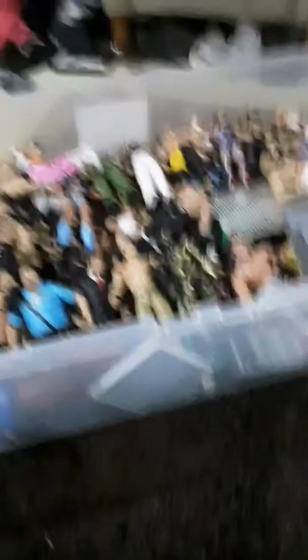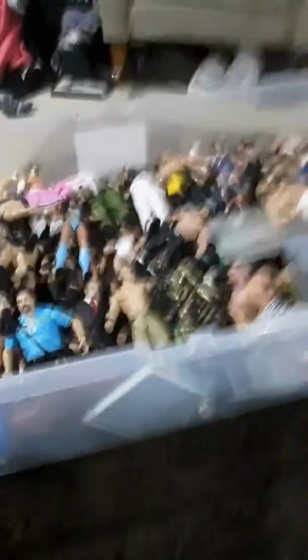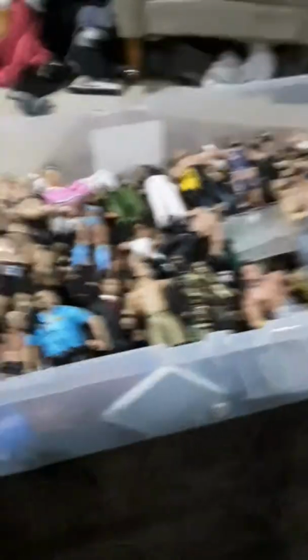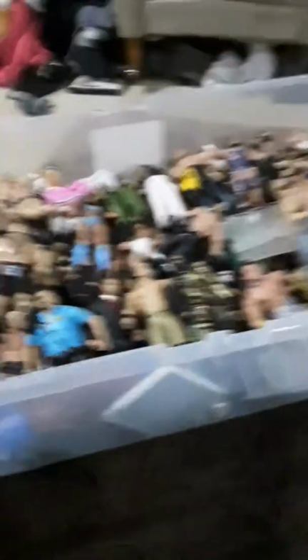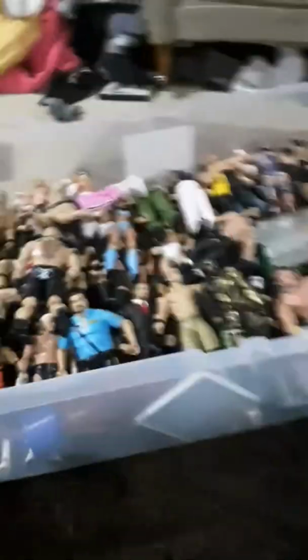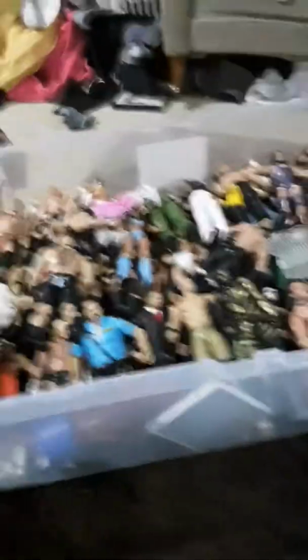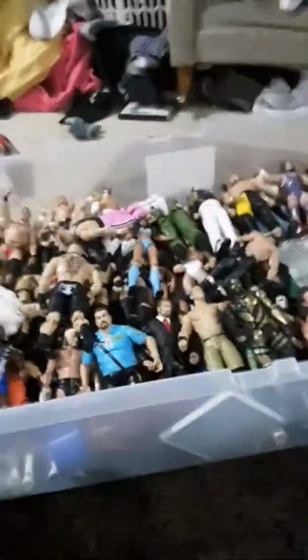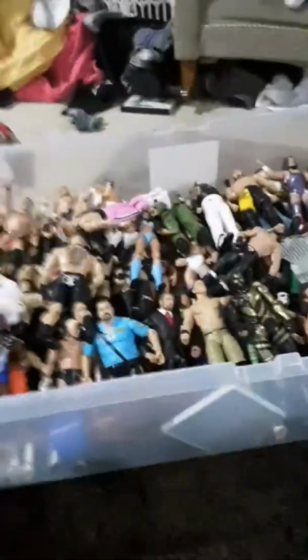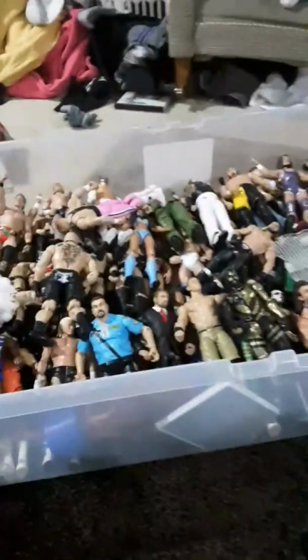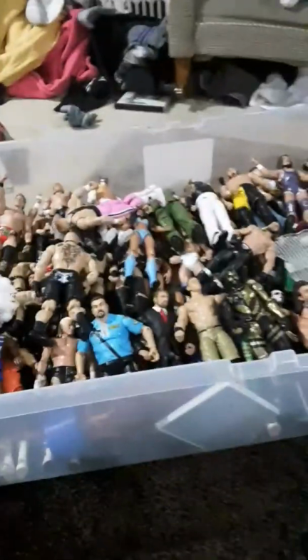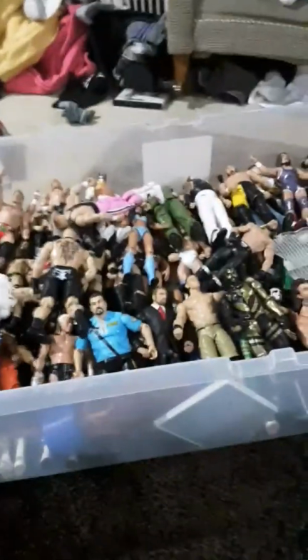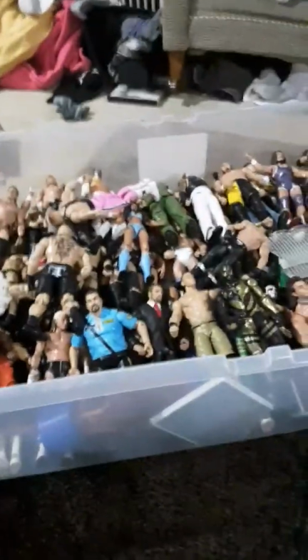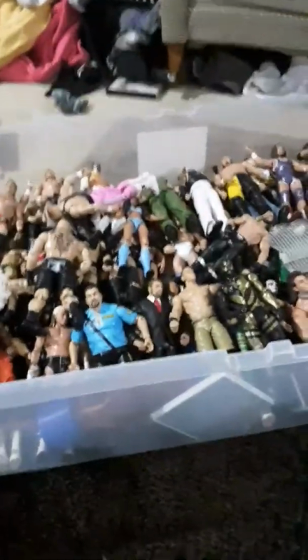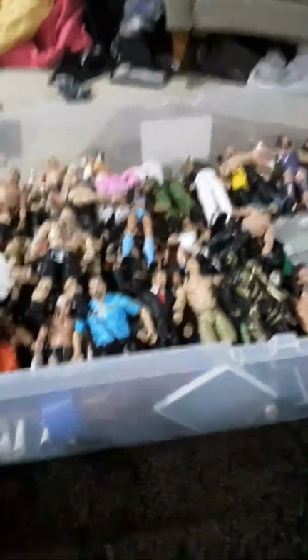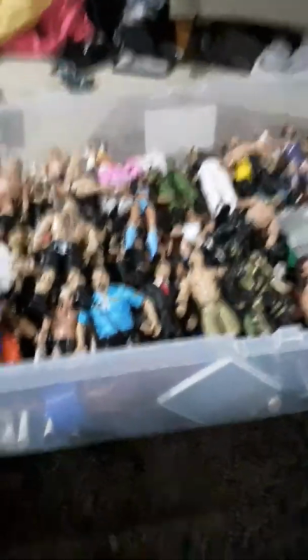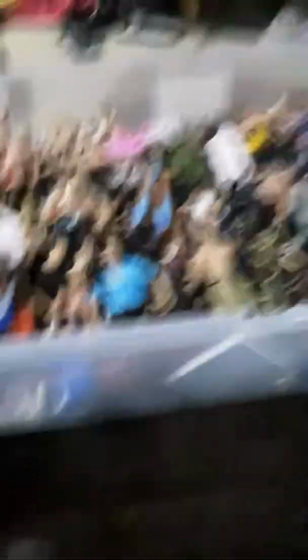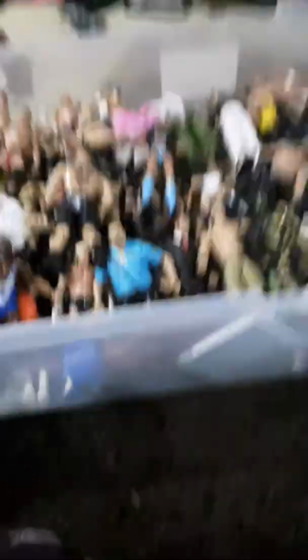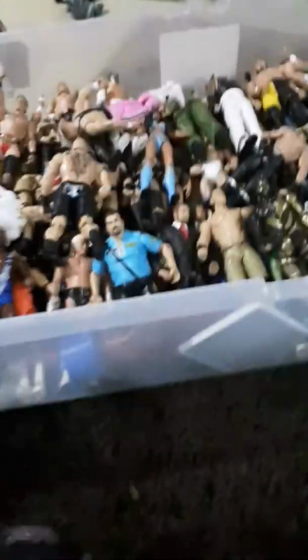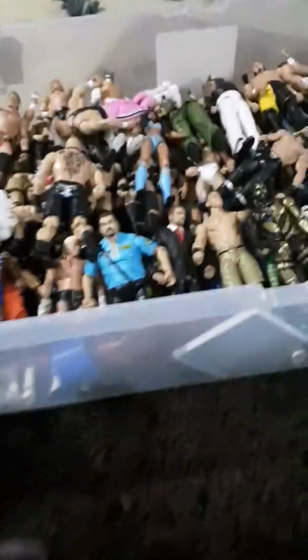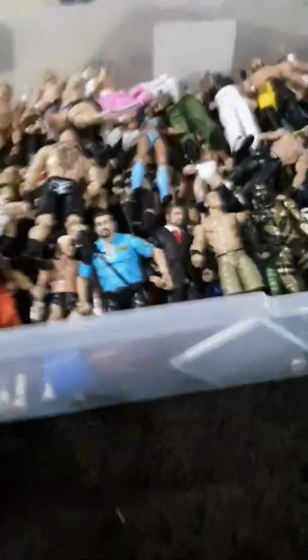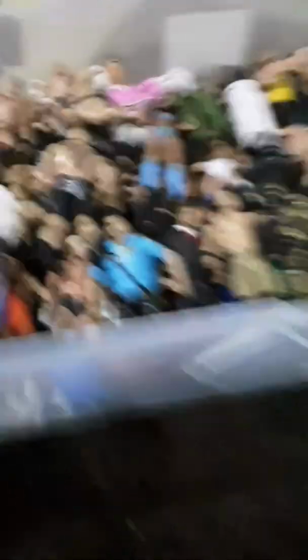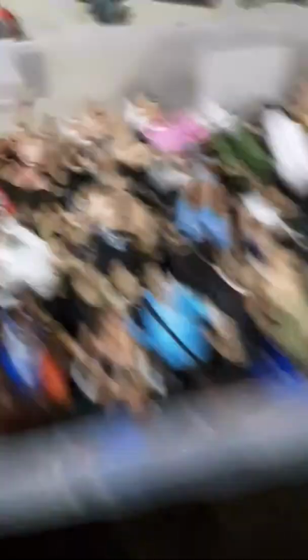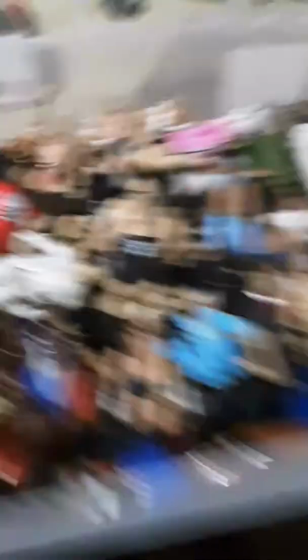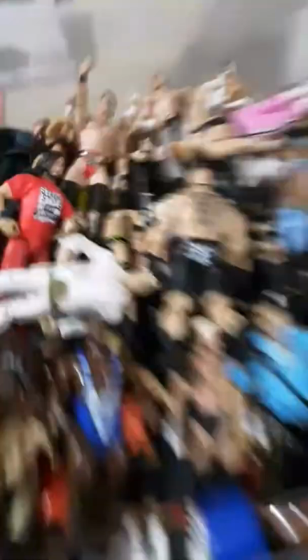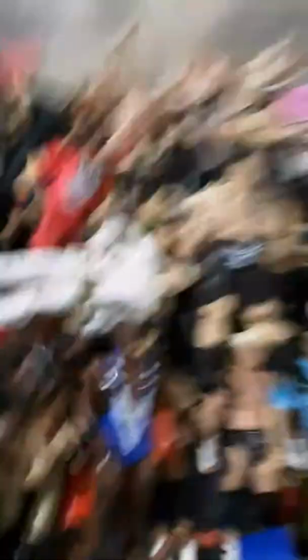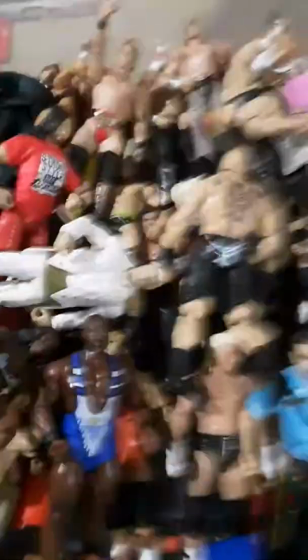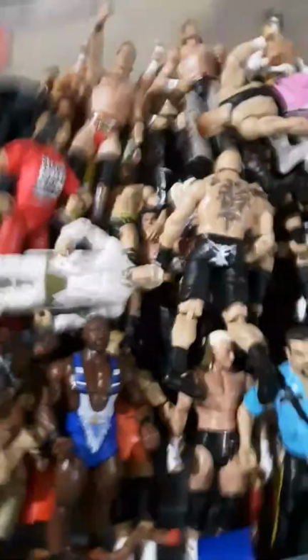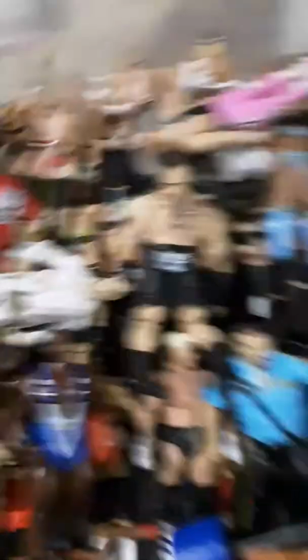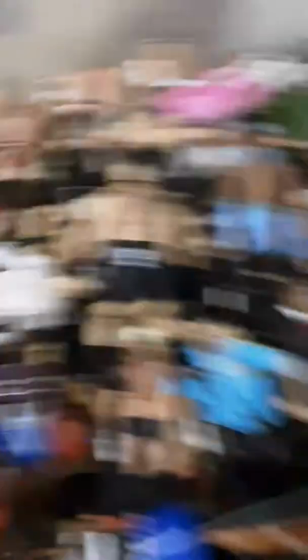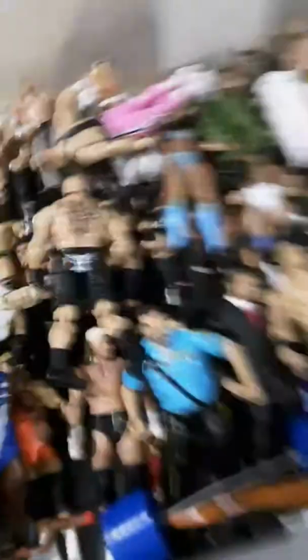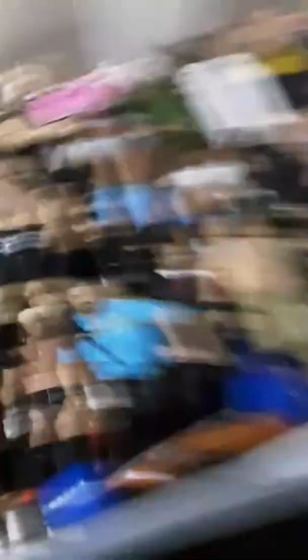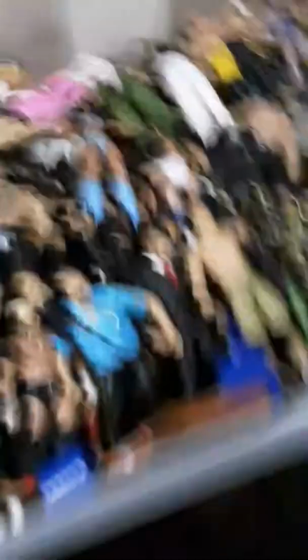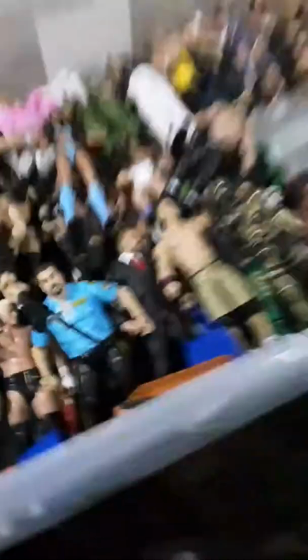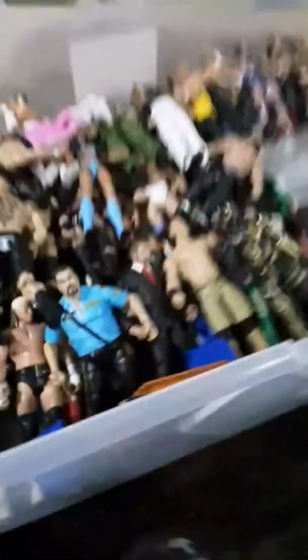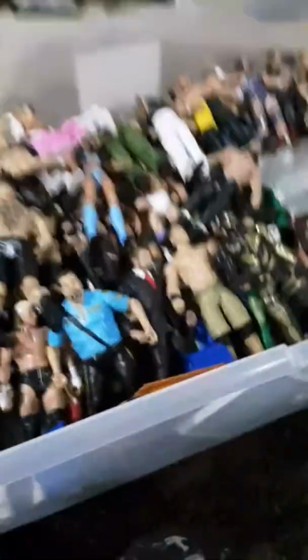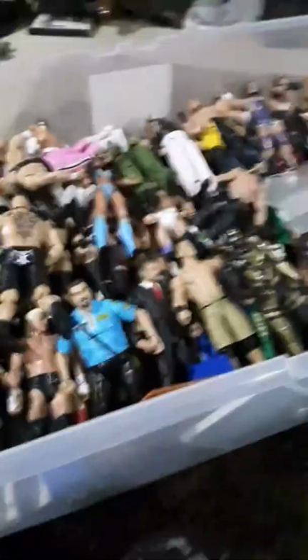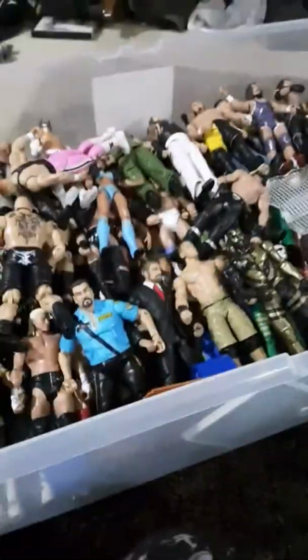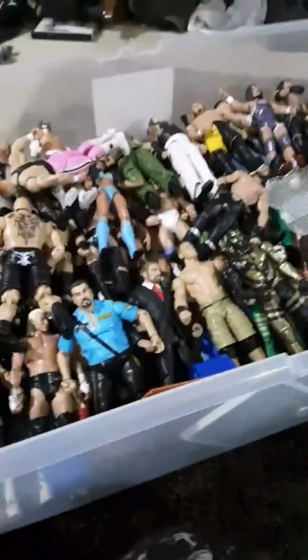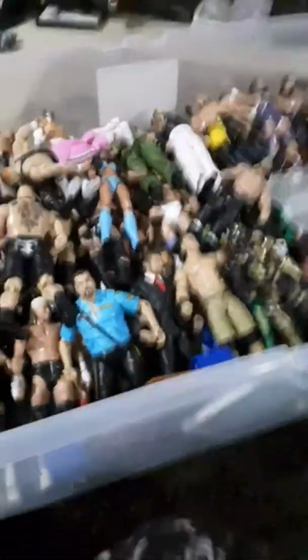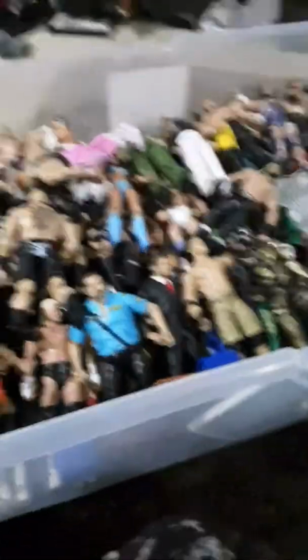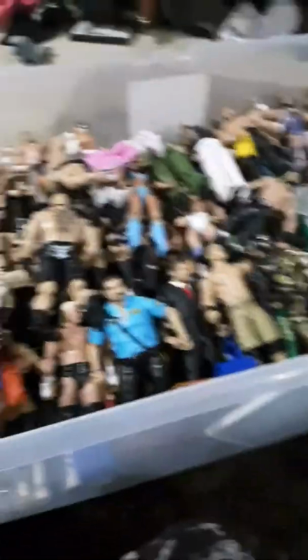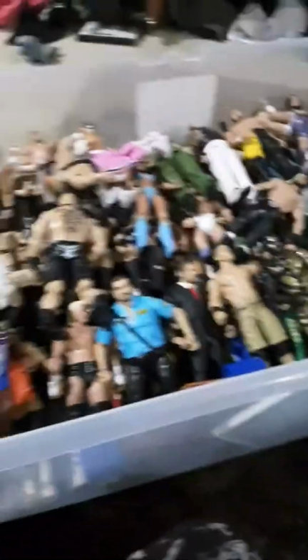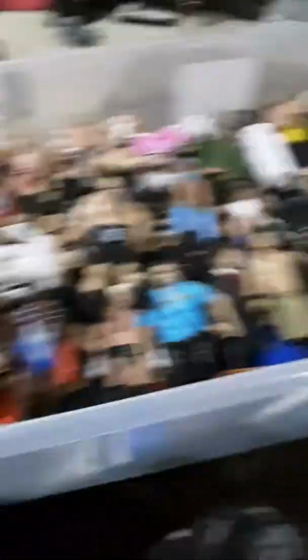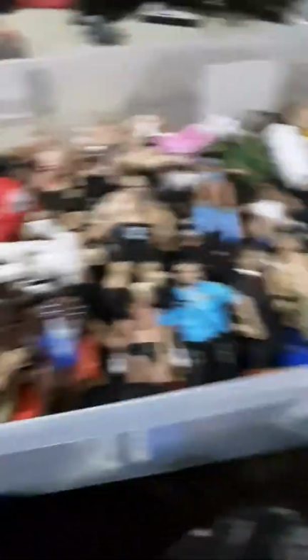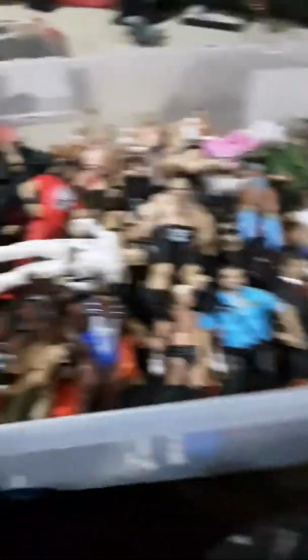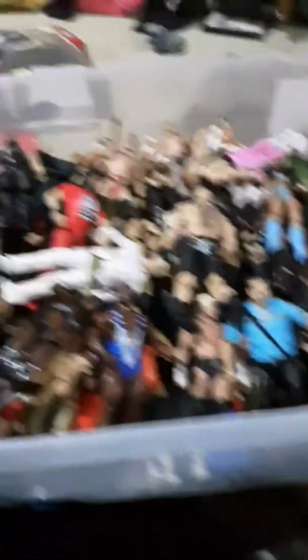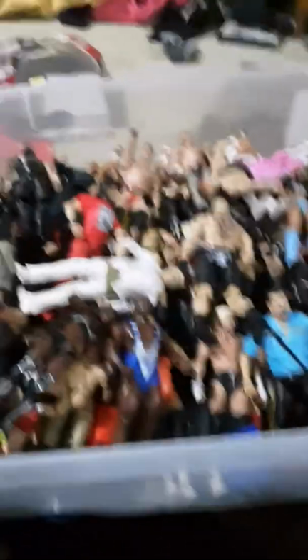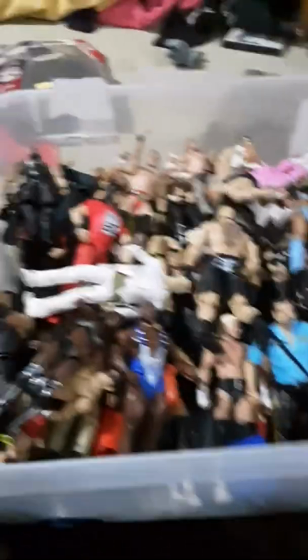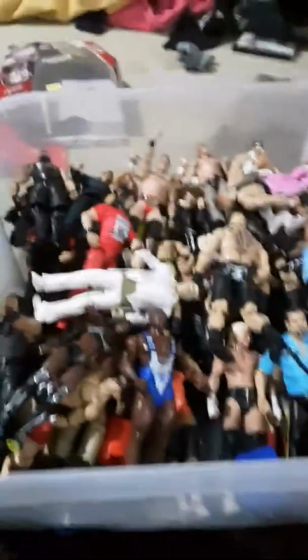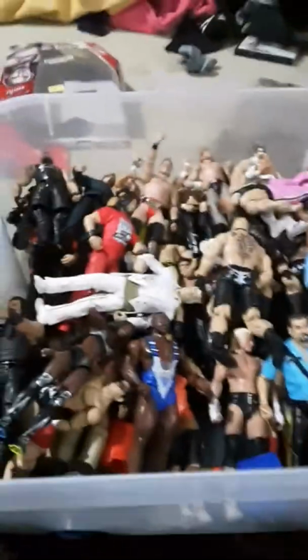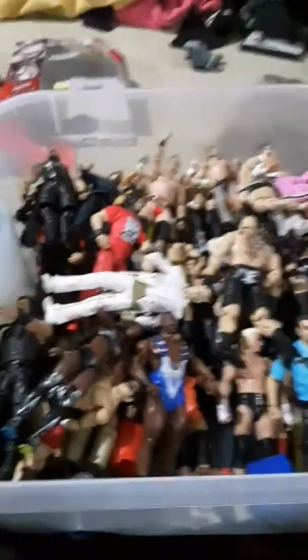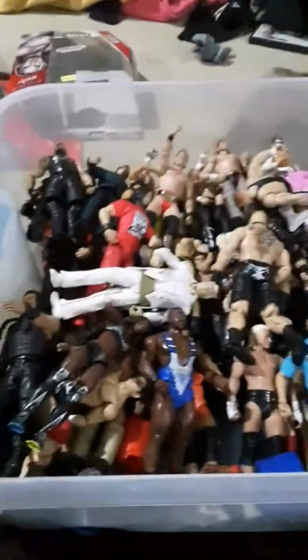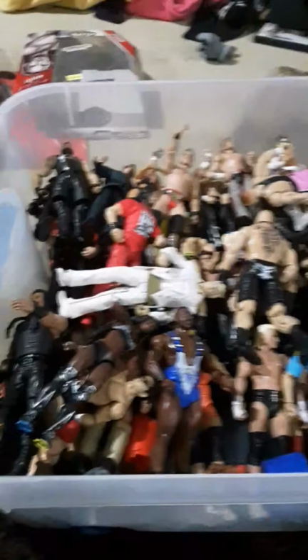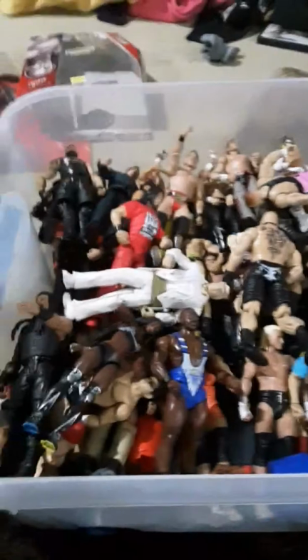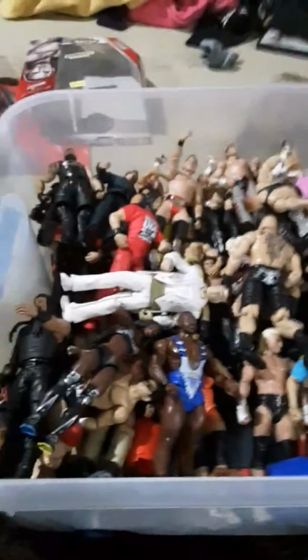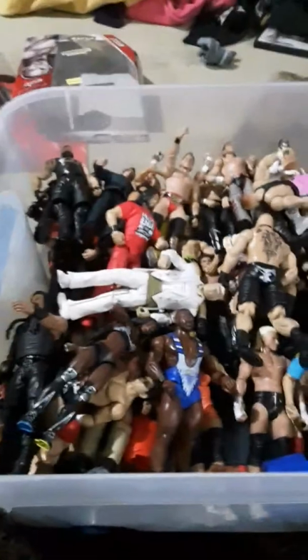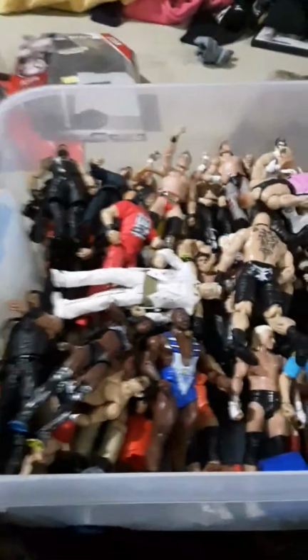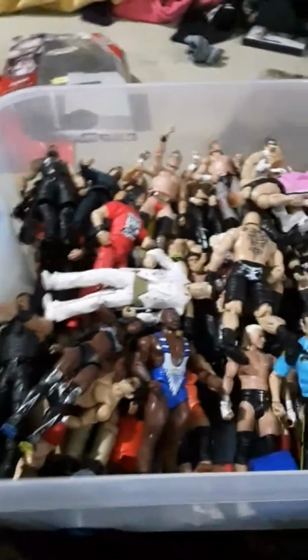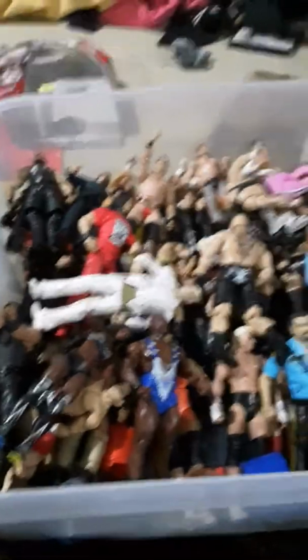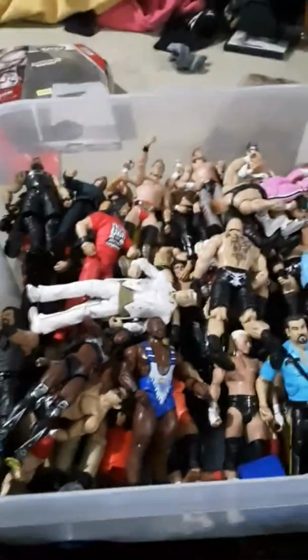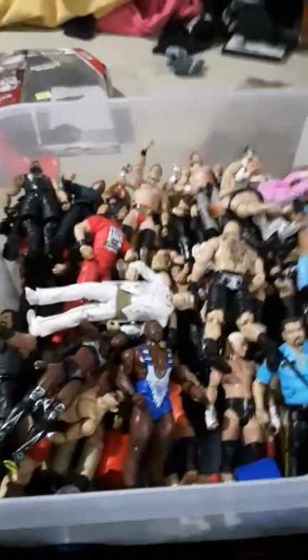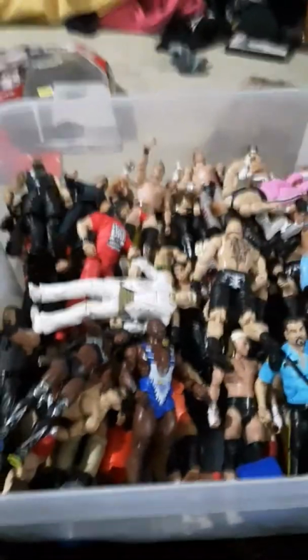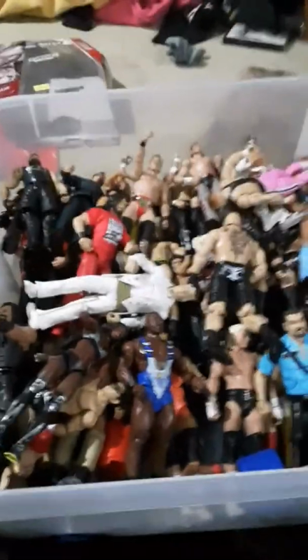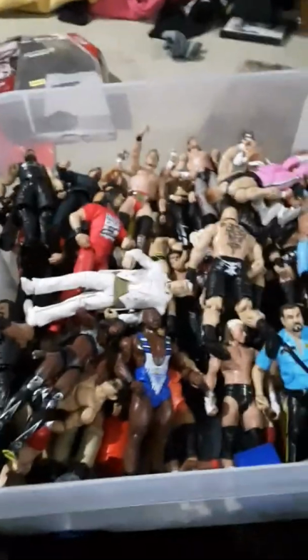Hello guys, welcome to another WWE Figure Collector video, and today I'm going to show you some of my favorite WWE figures.